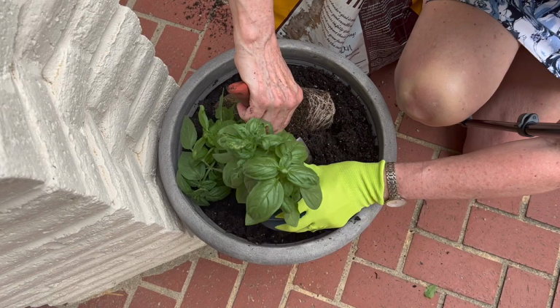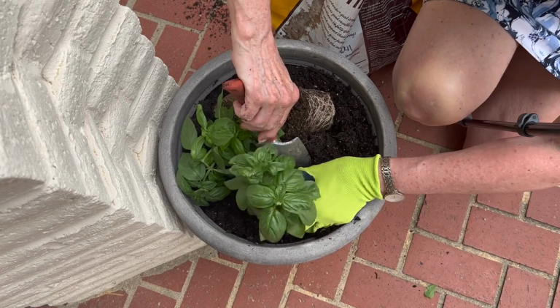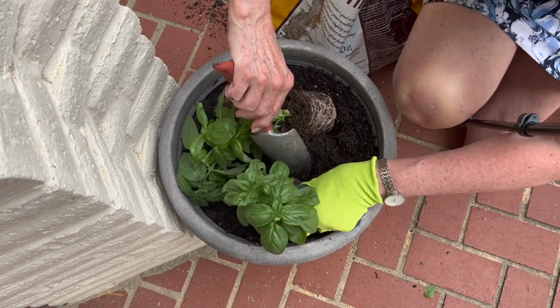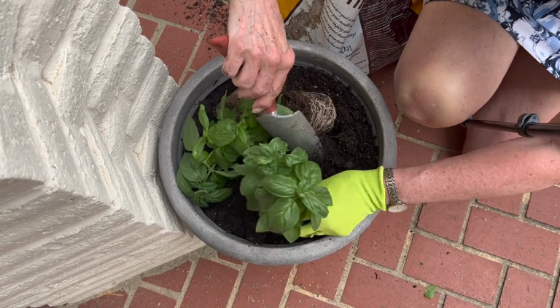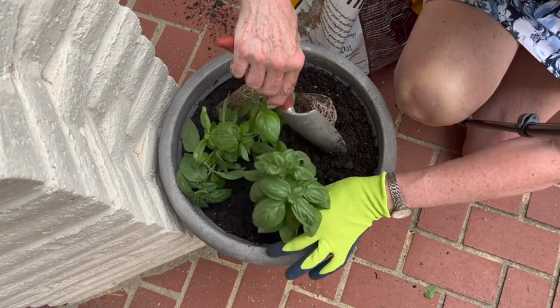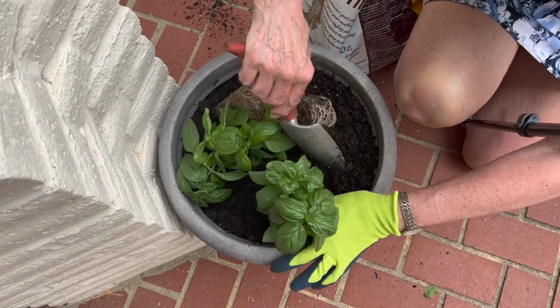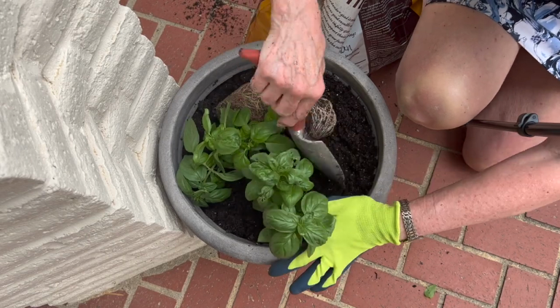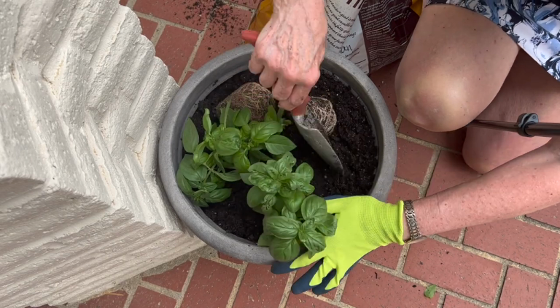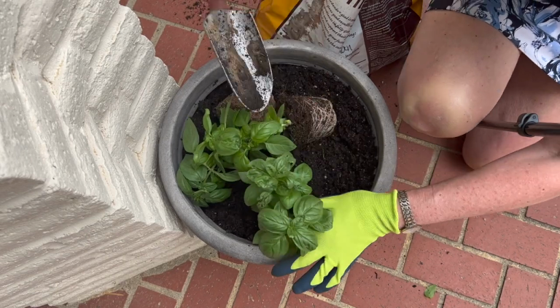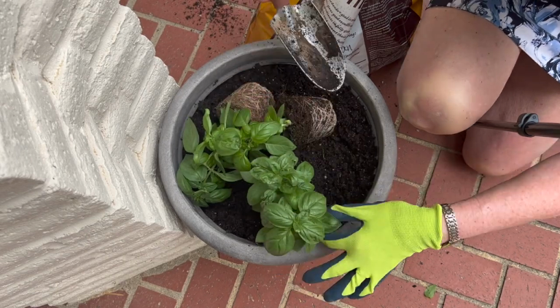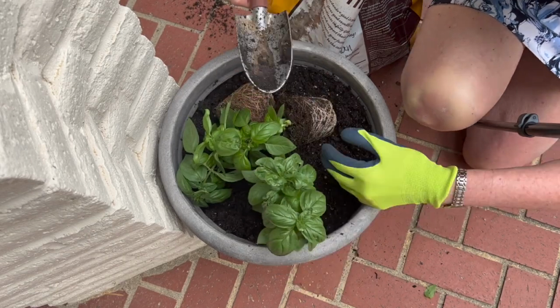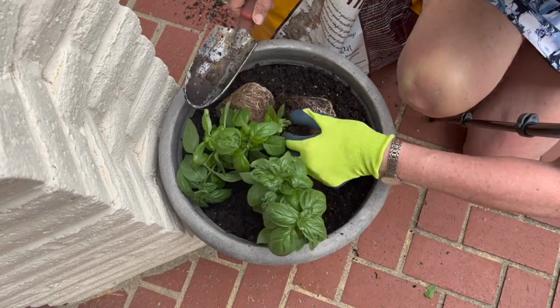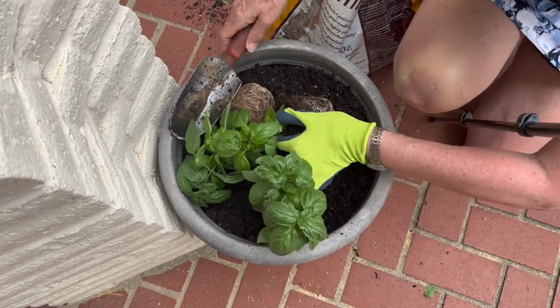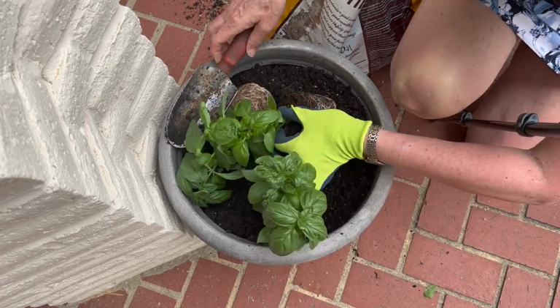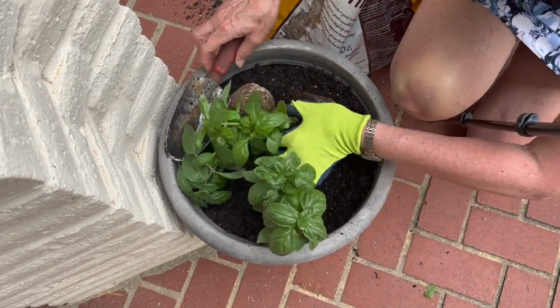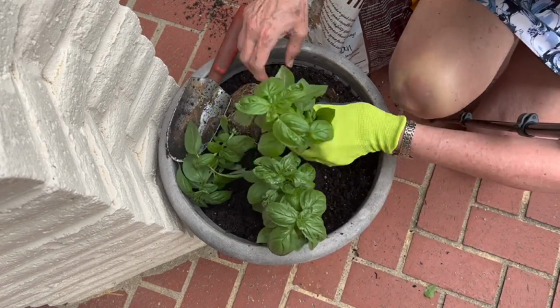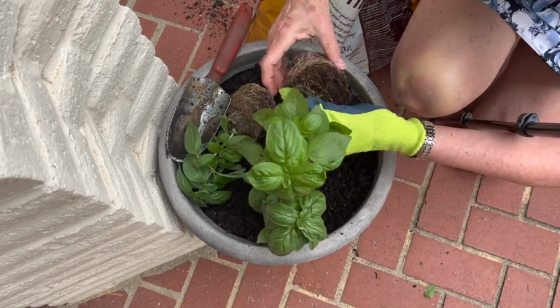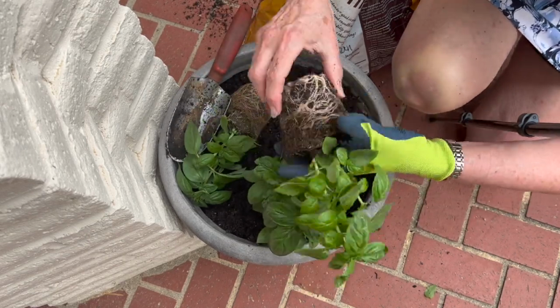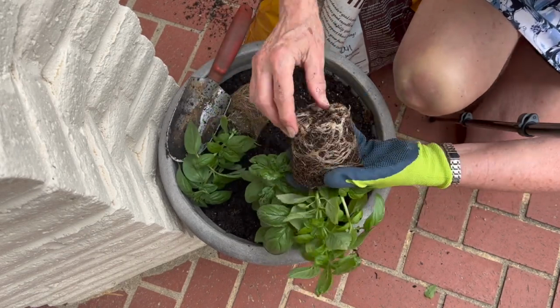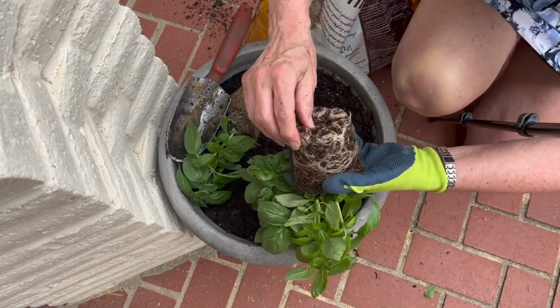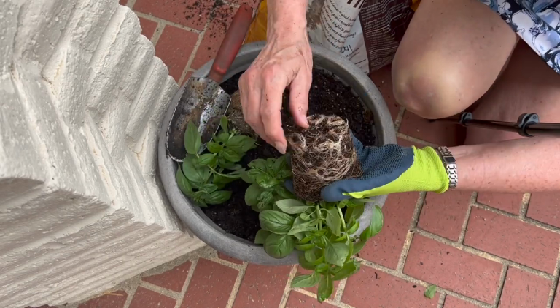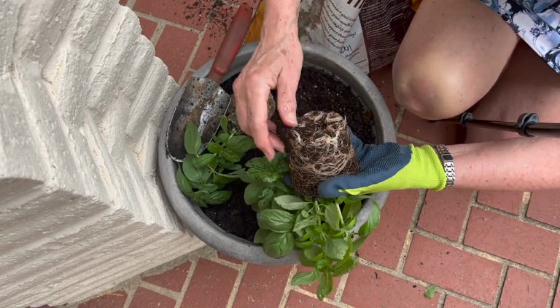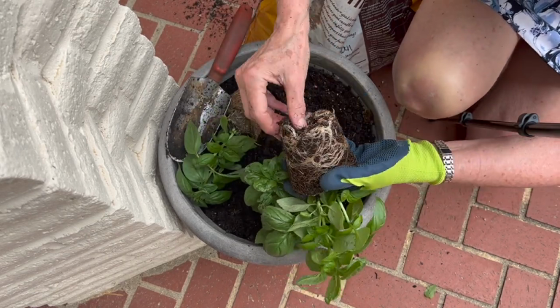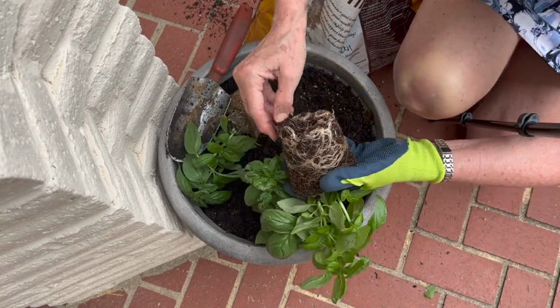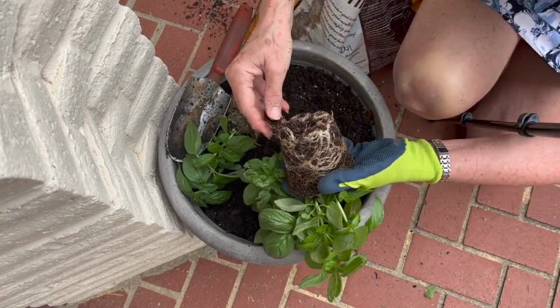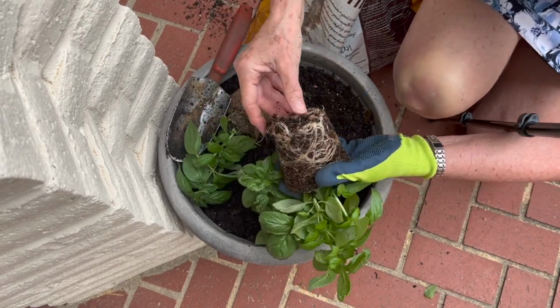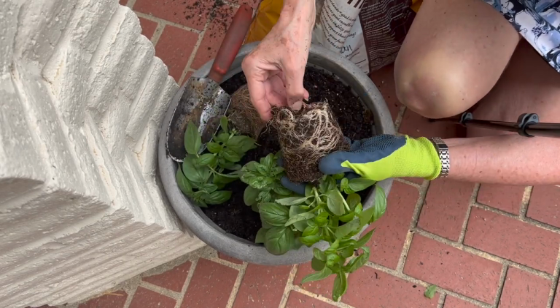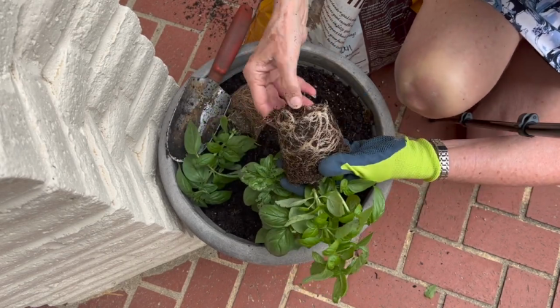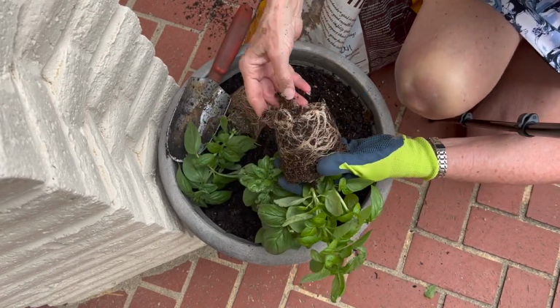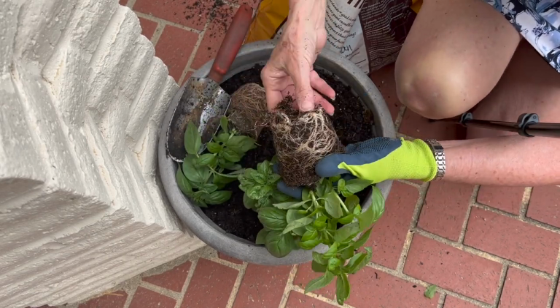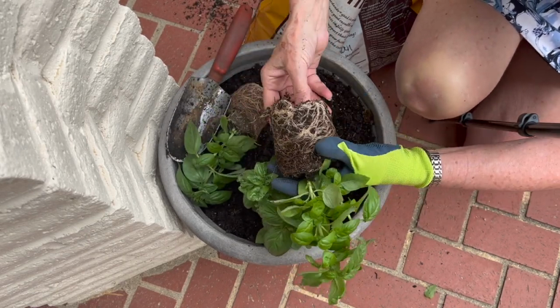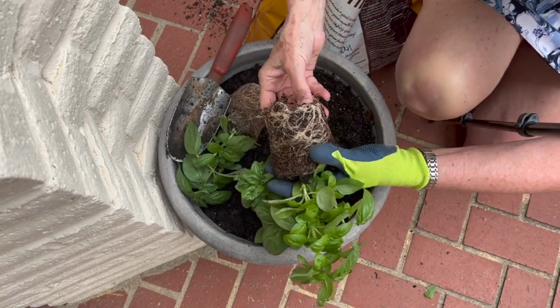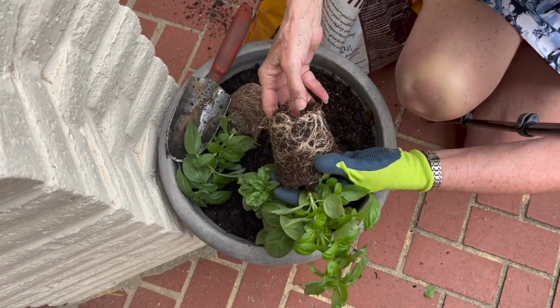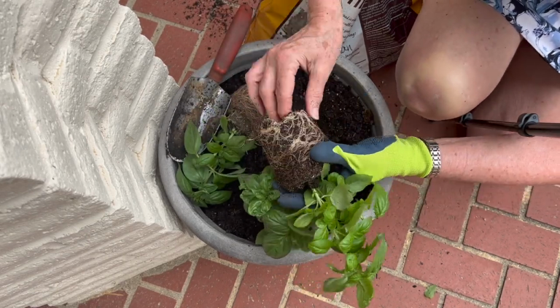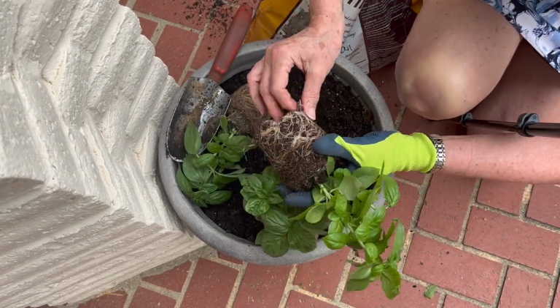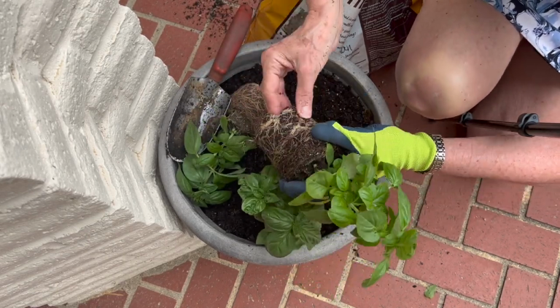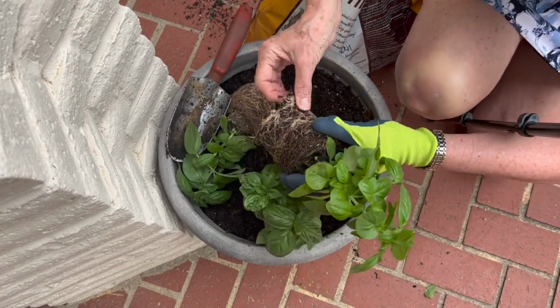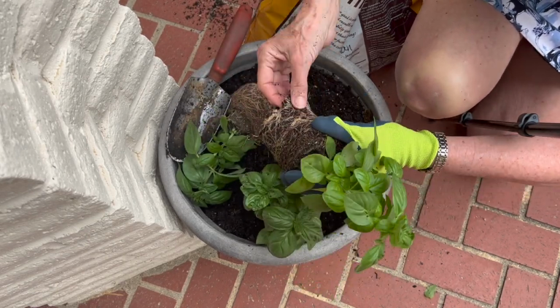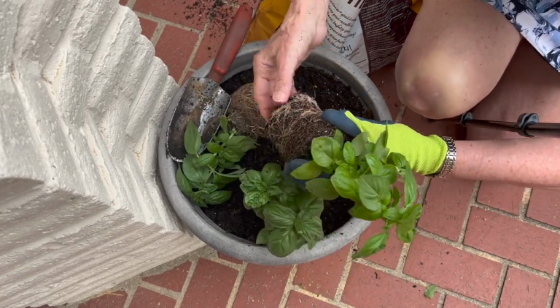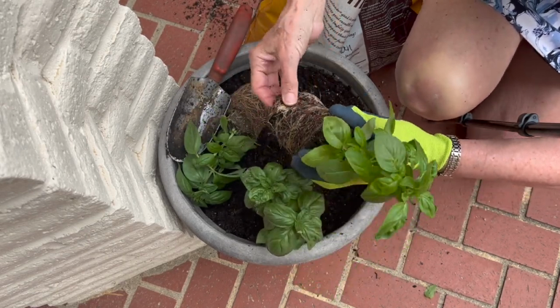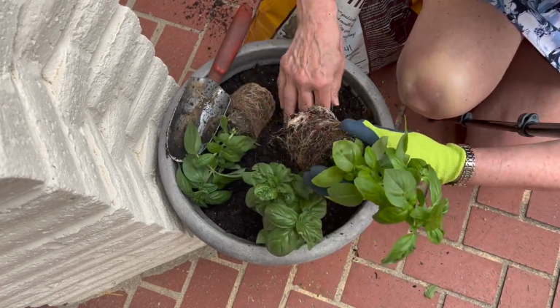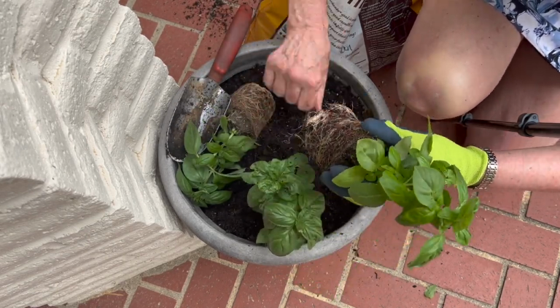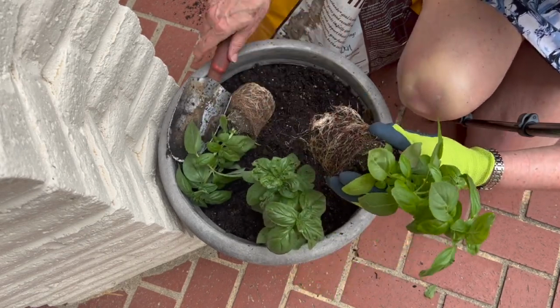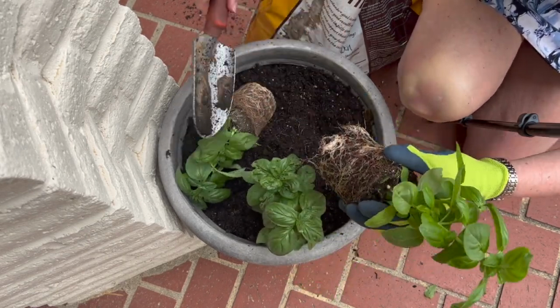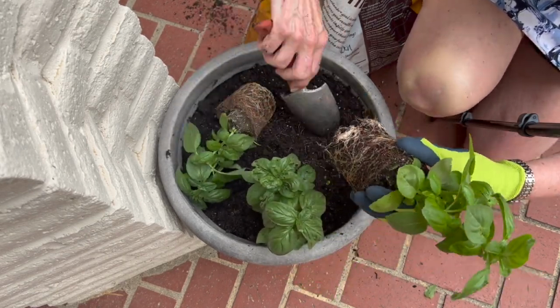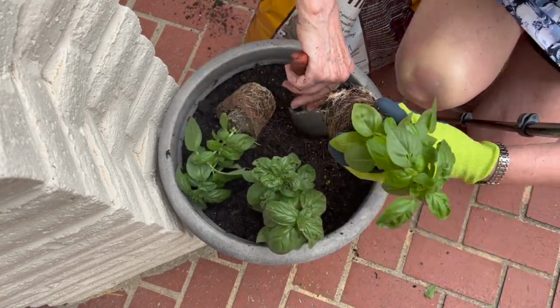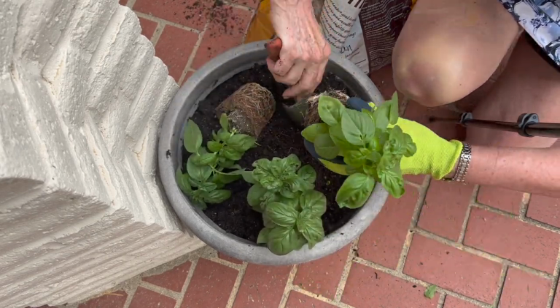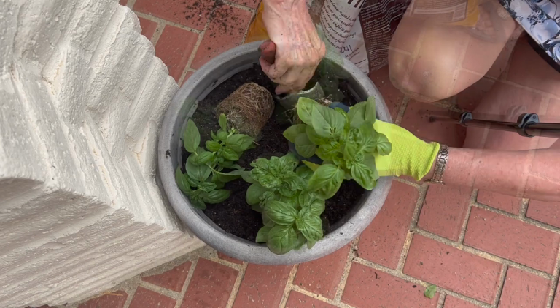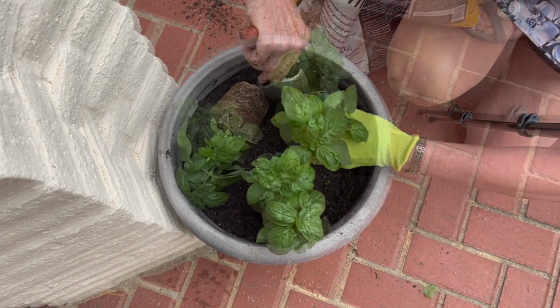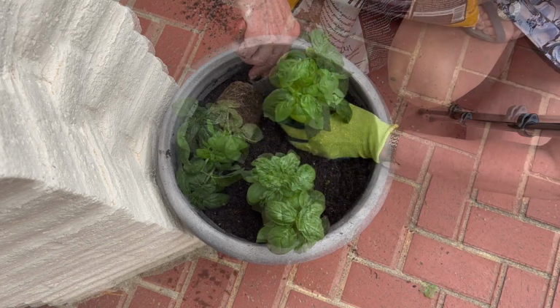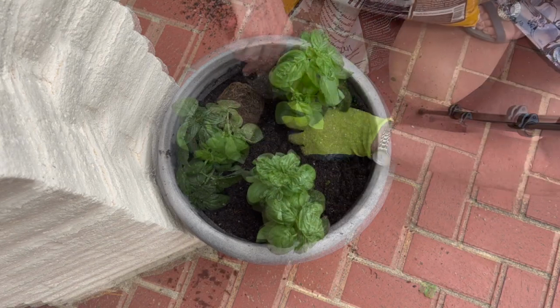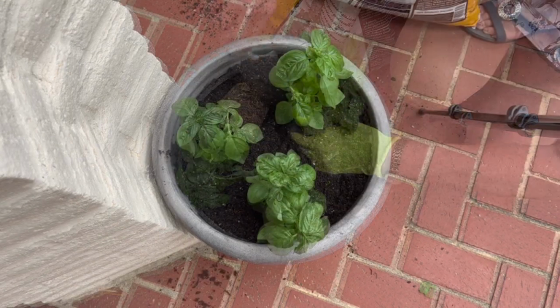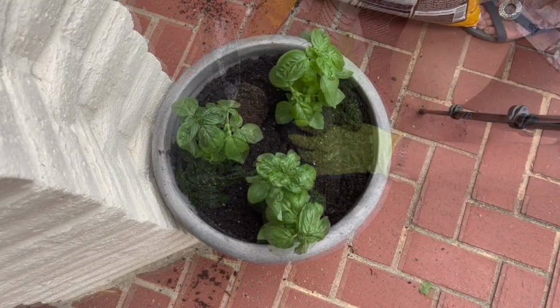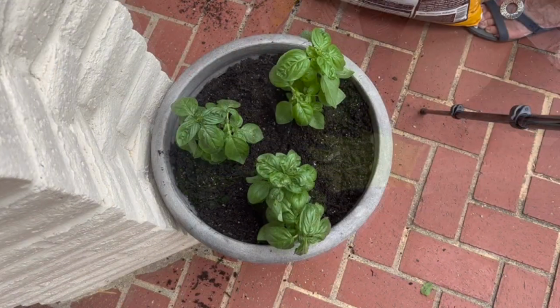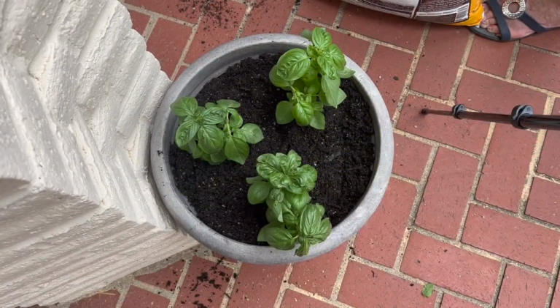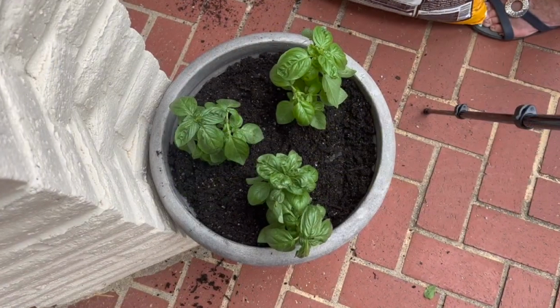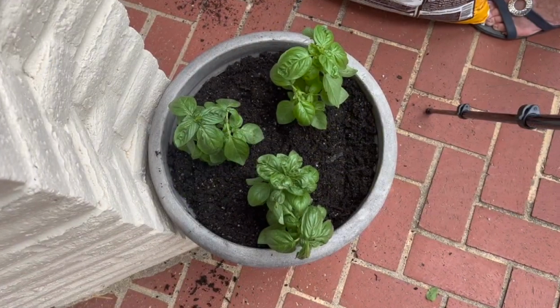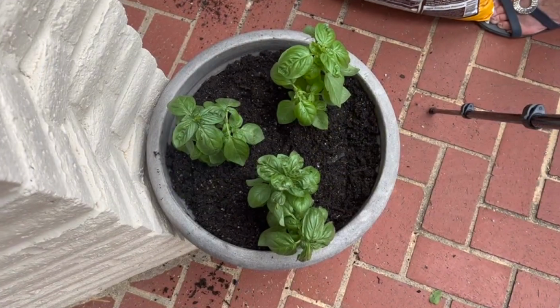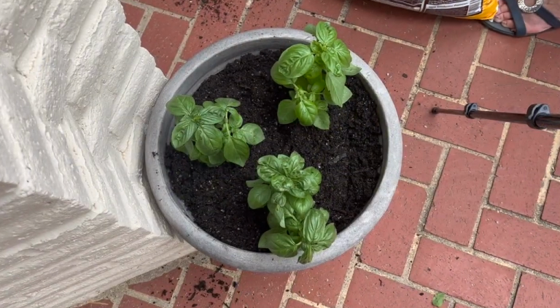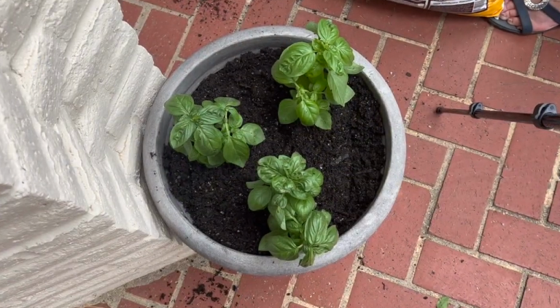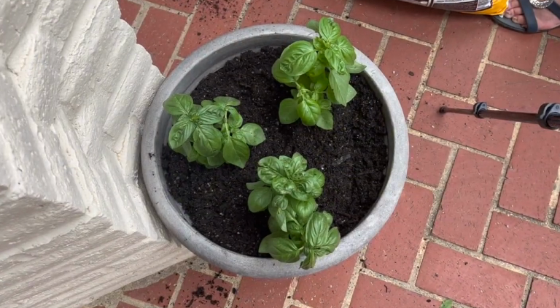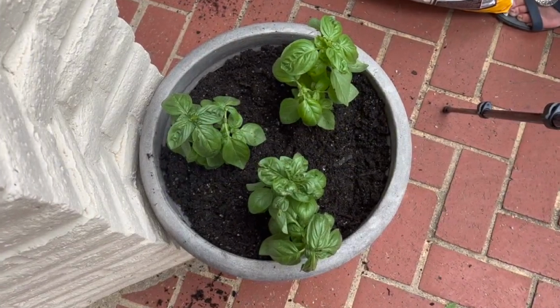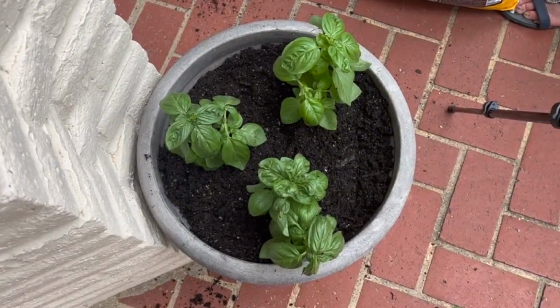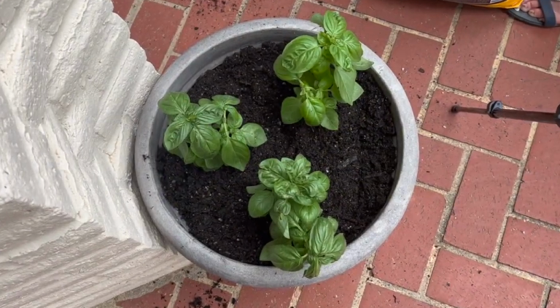Now mint — mint should only be potted with mint. Mint is aggressive and will take over anything else it can reach.